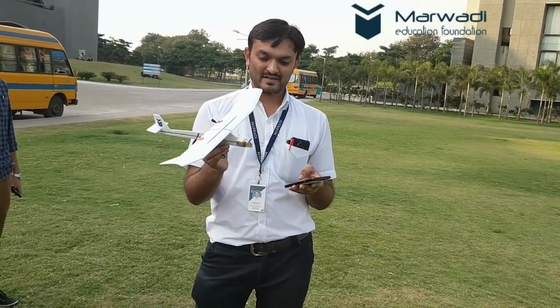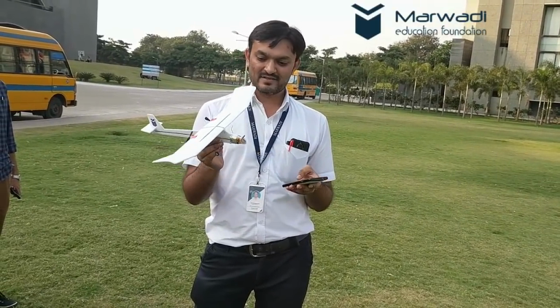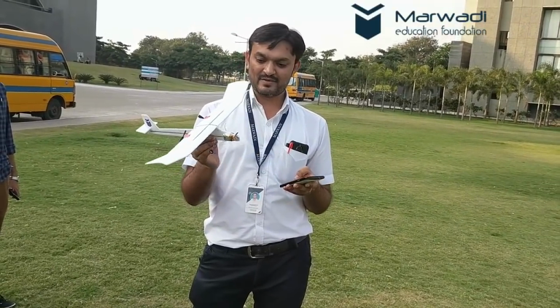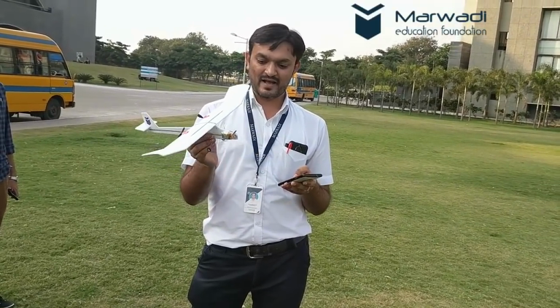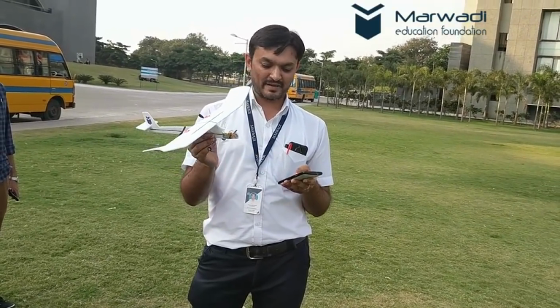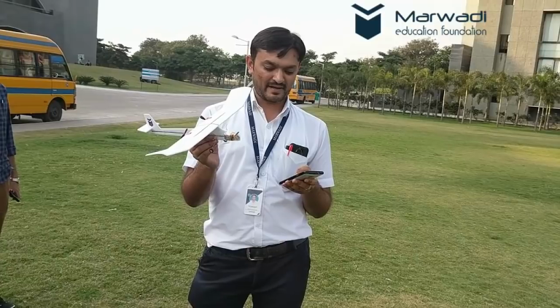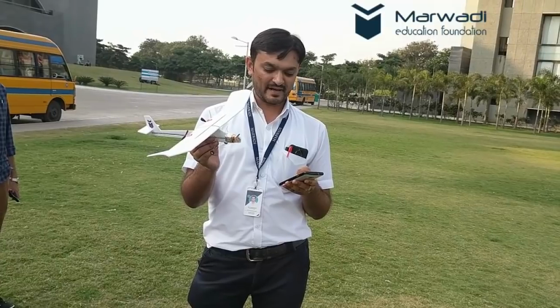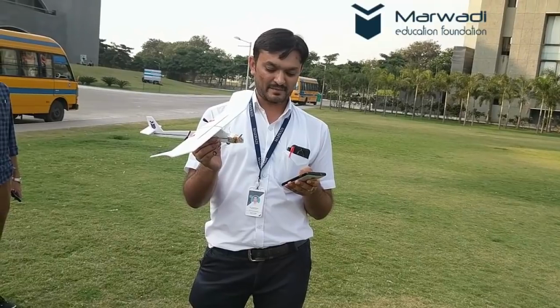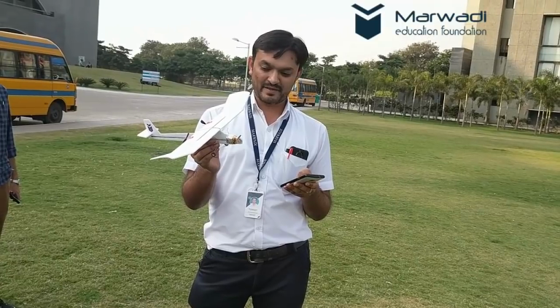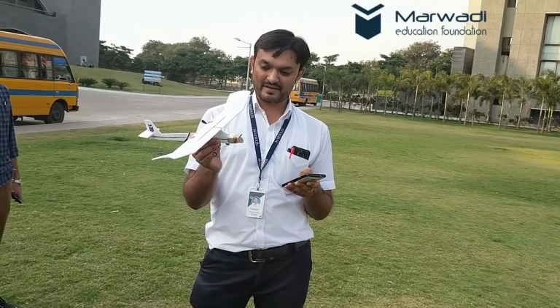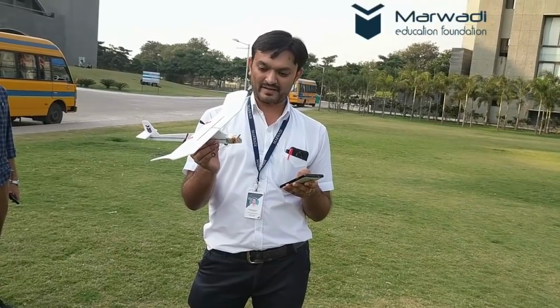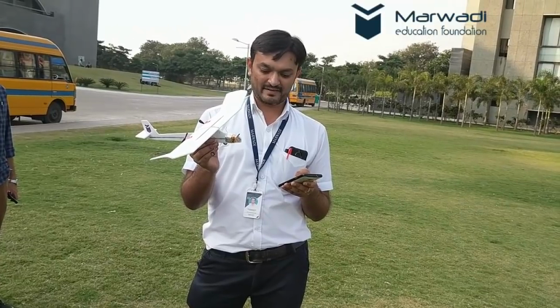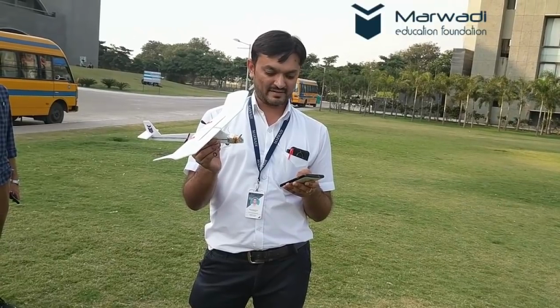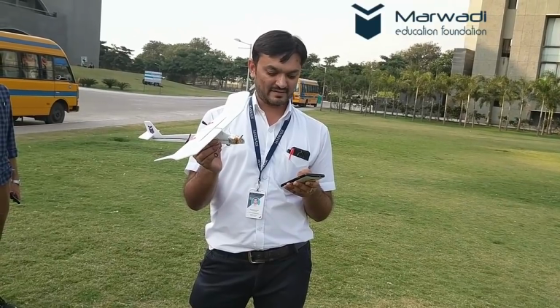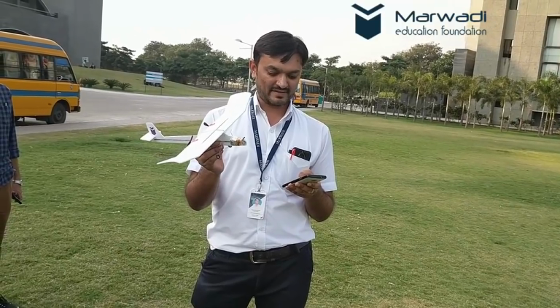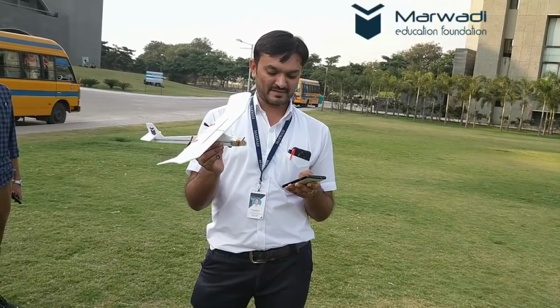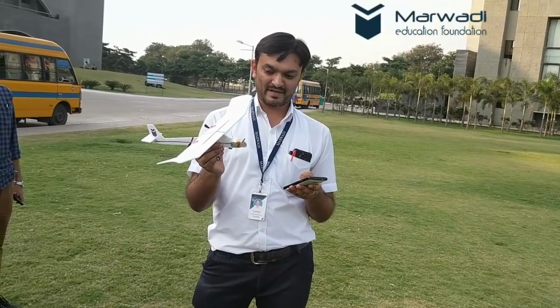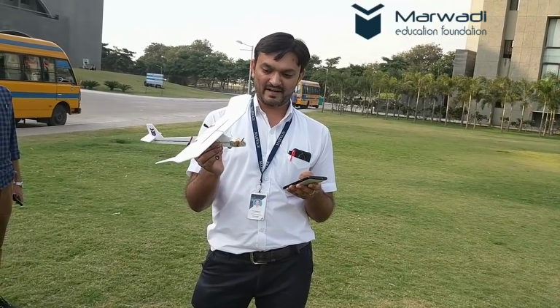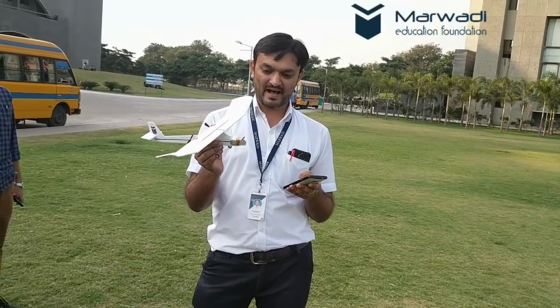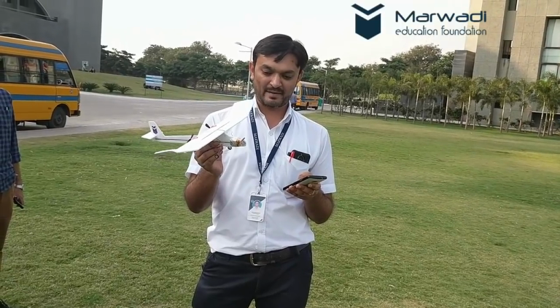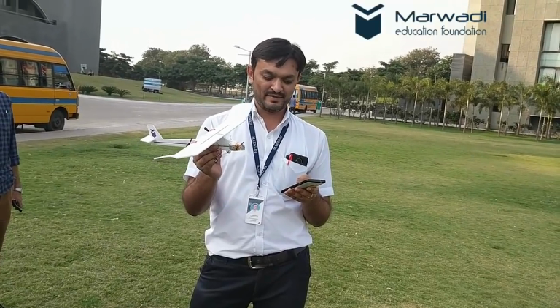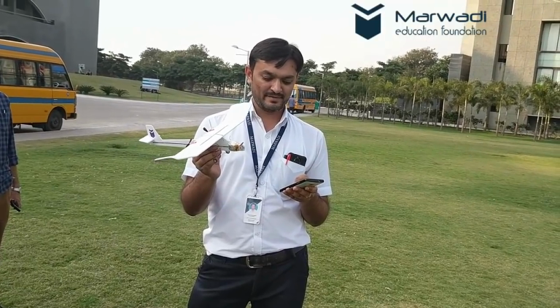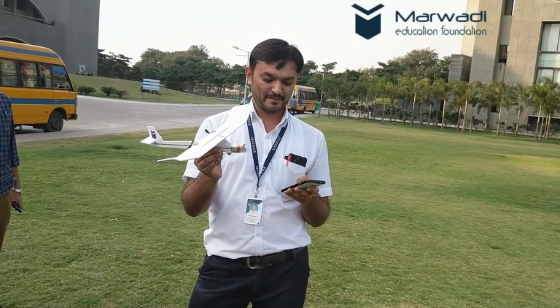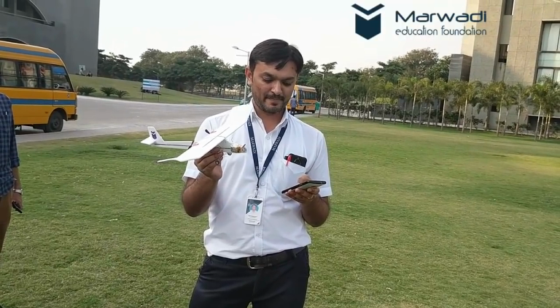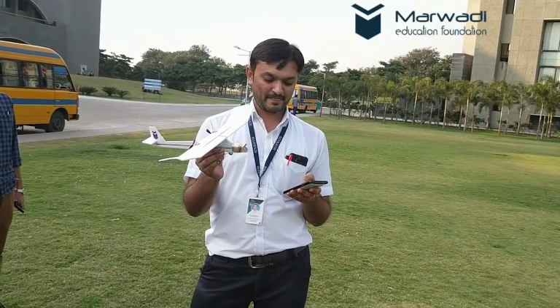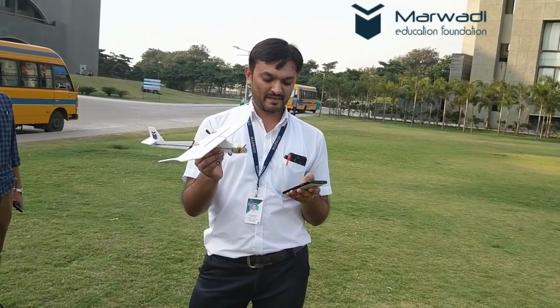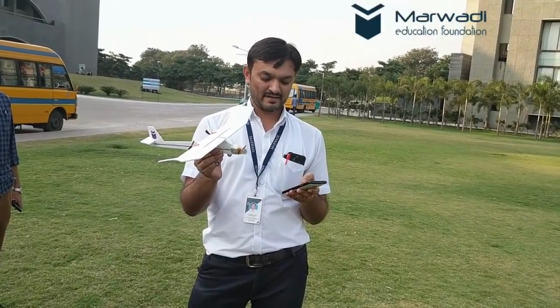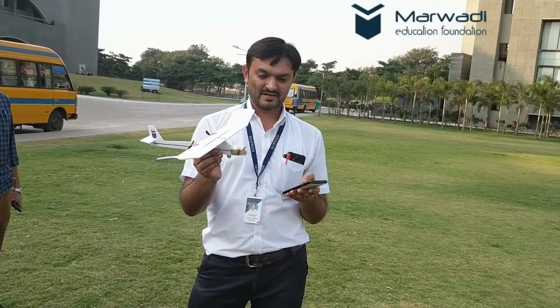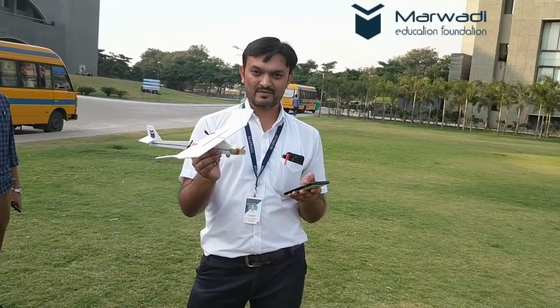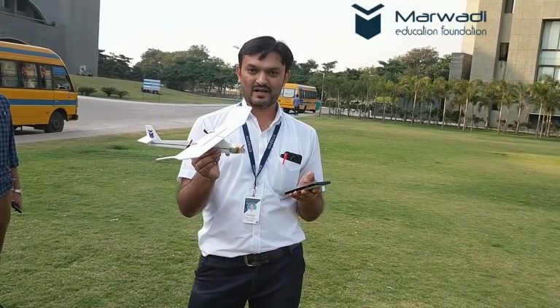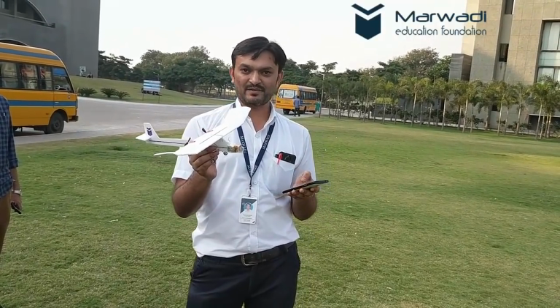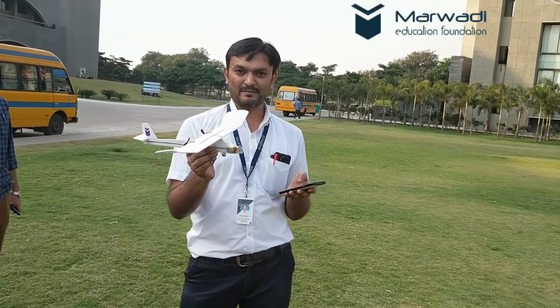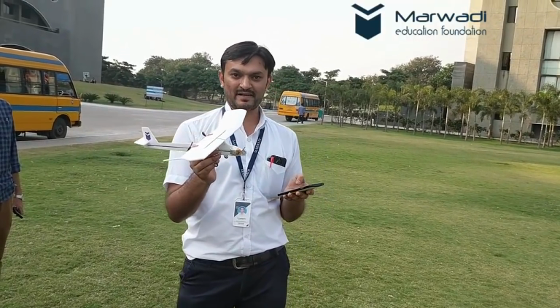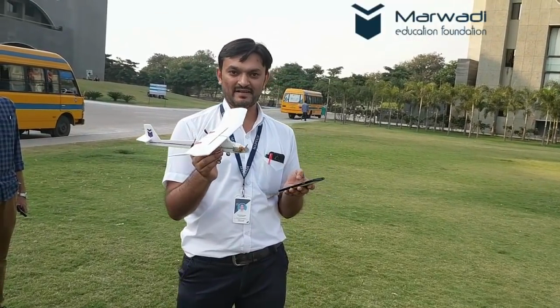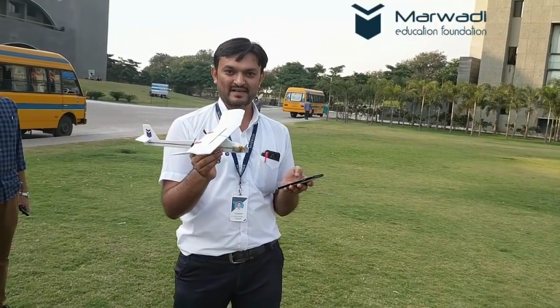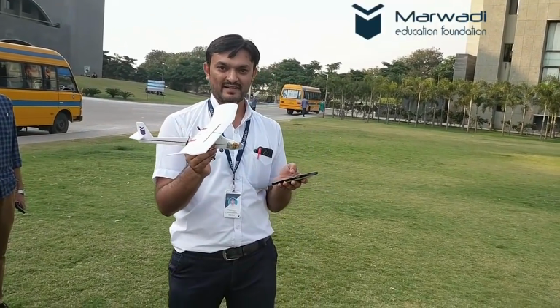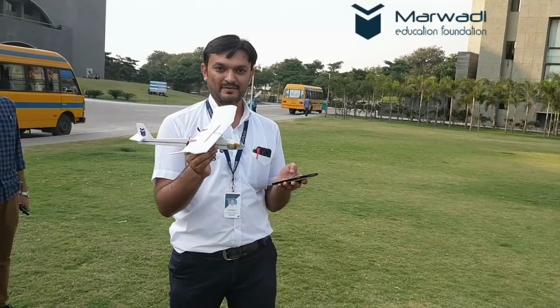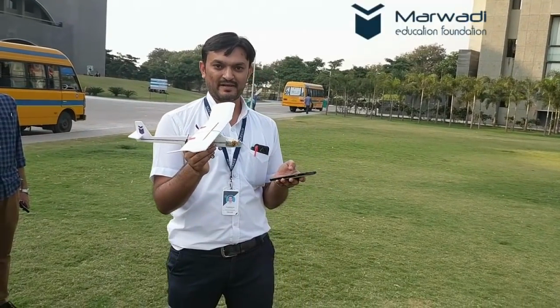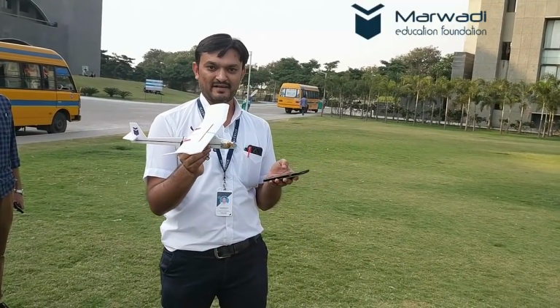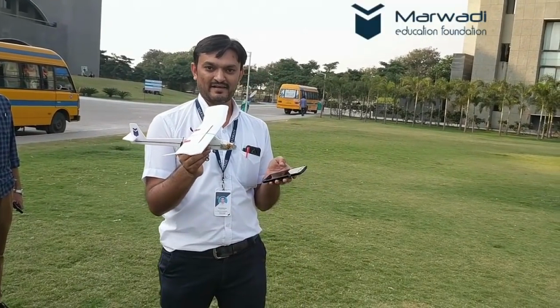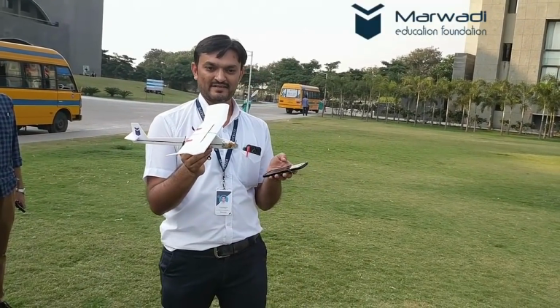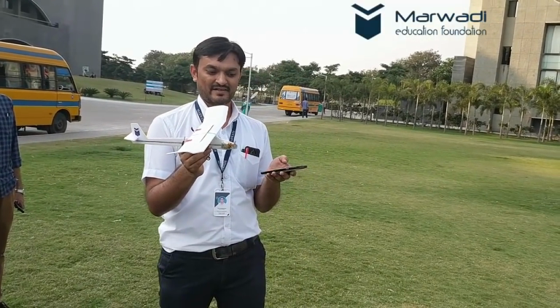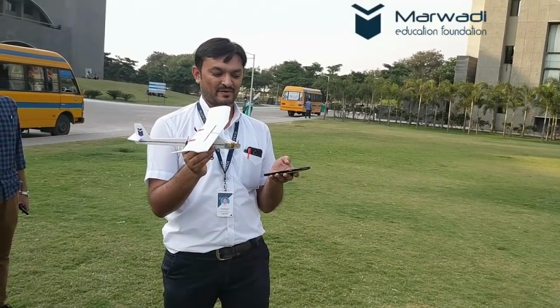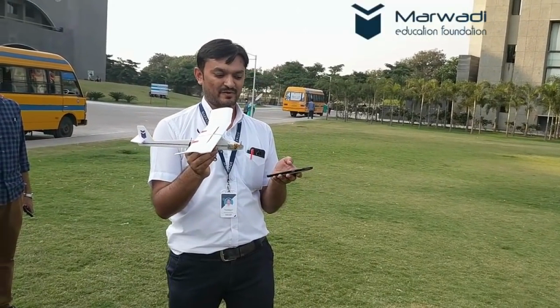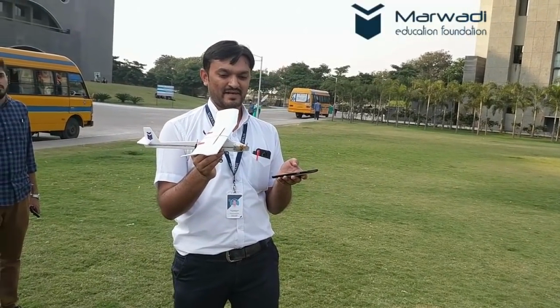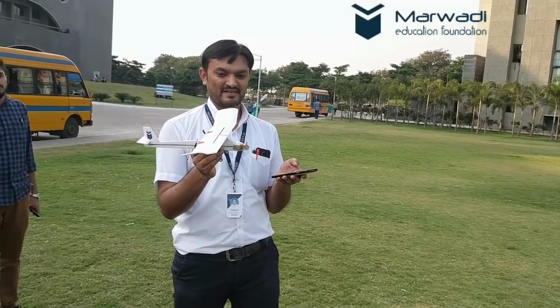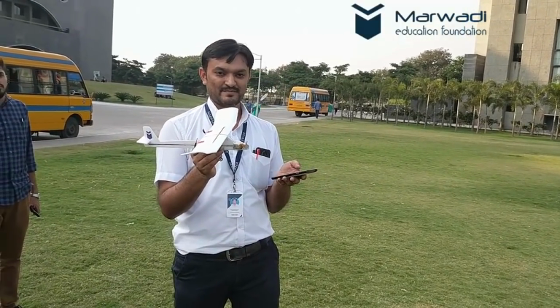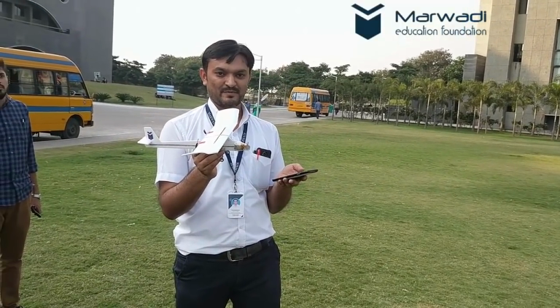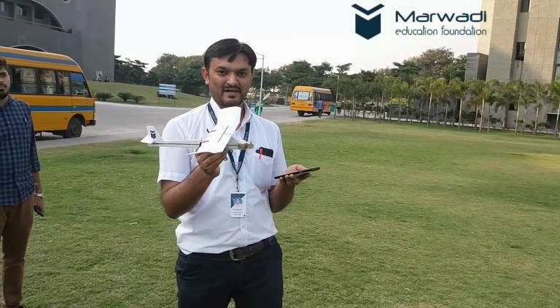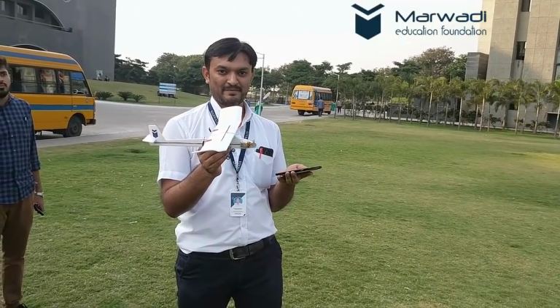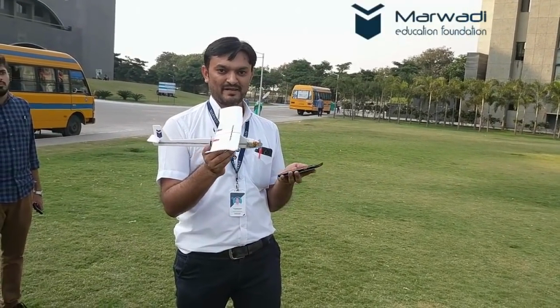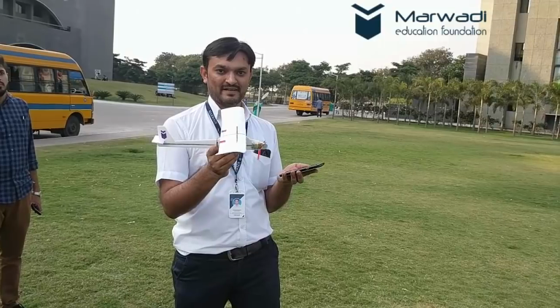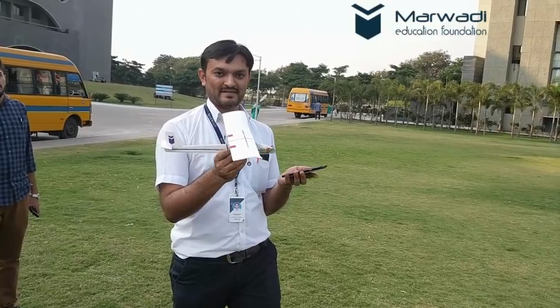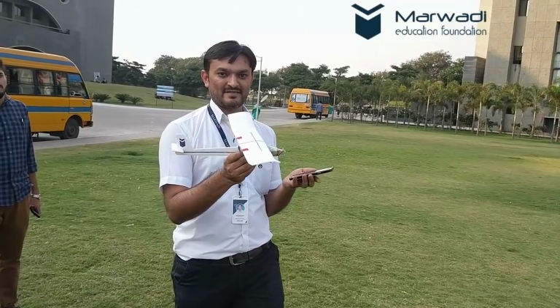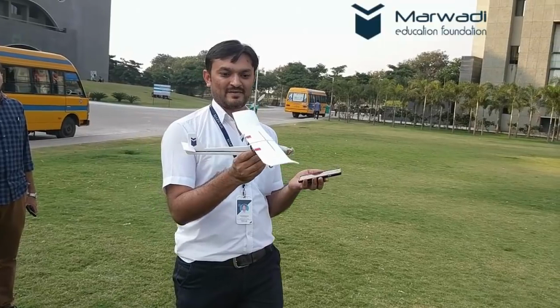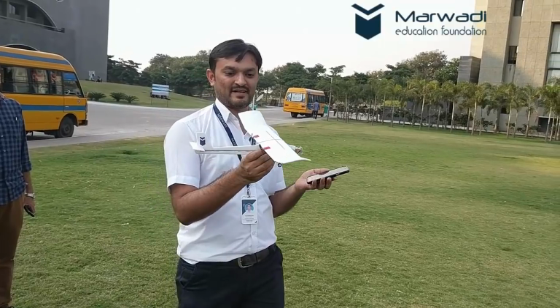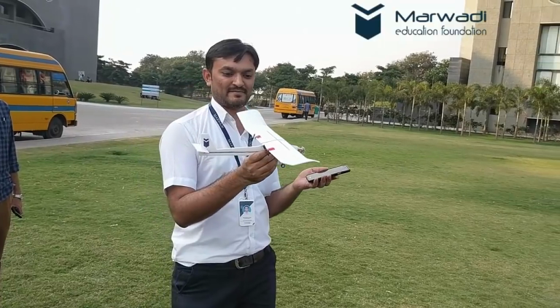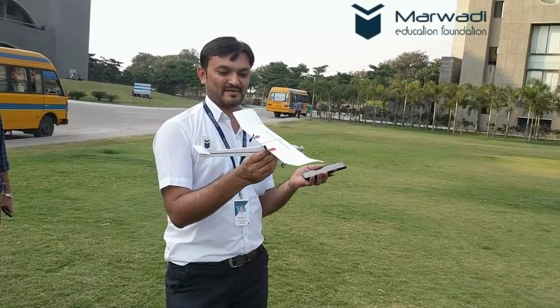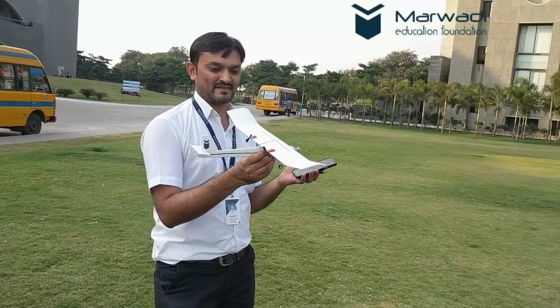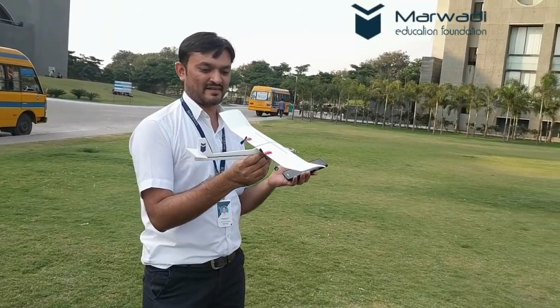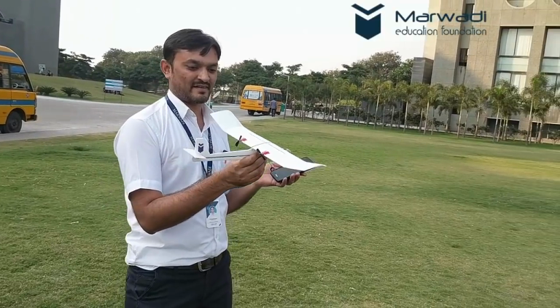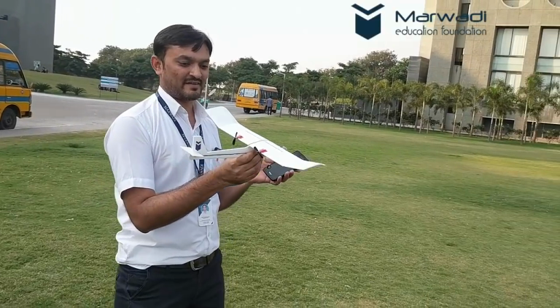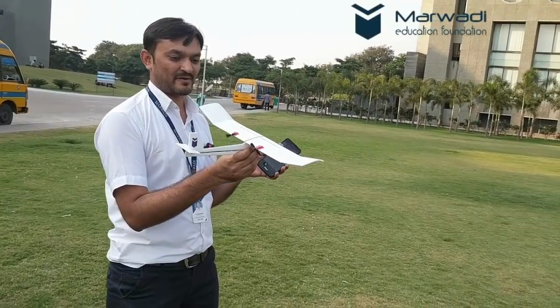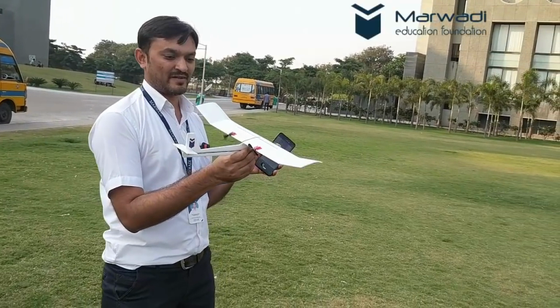So now I am making this plane armed. The plane is now activated and it is controlled by this mobile application. Let's first see the controls.